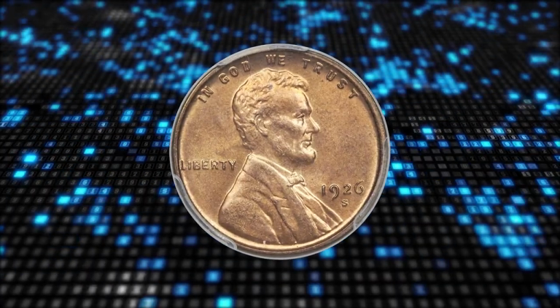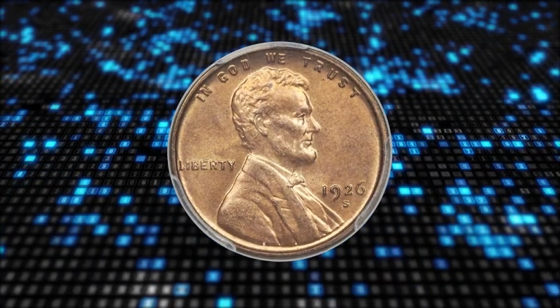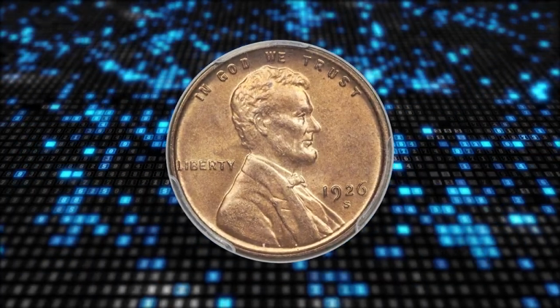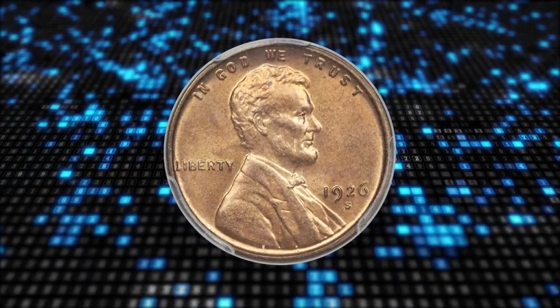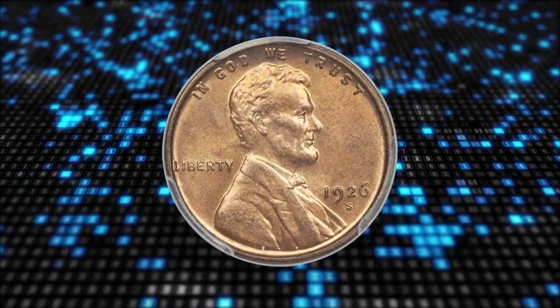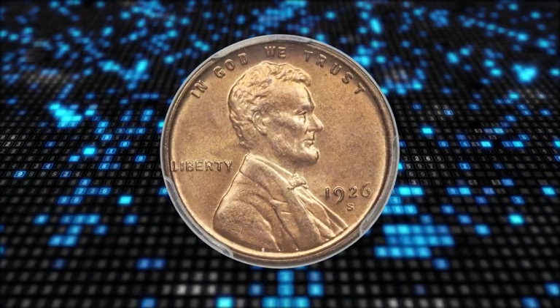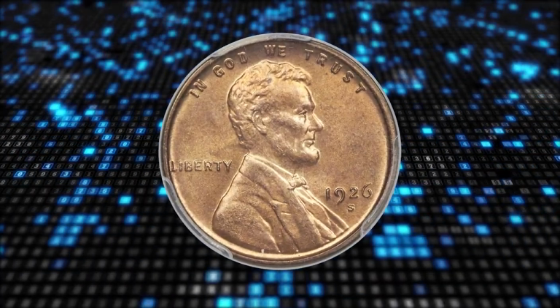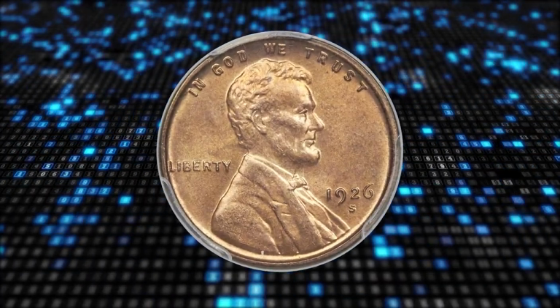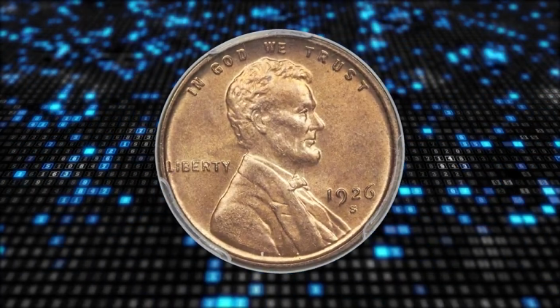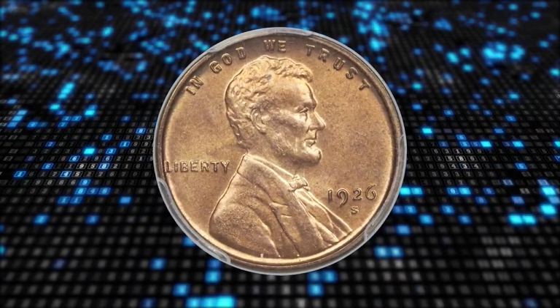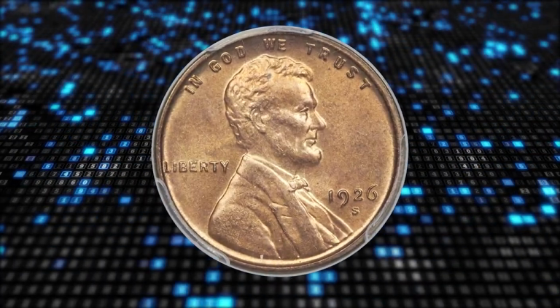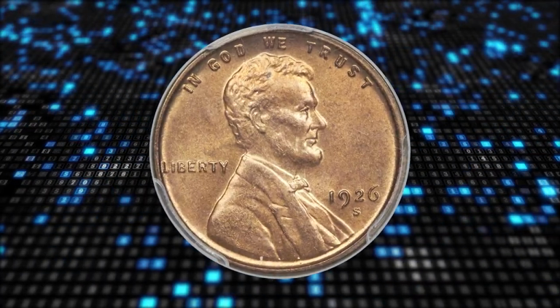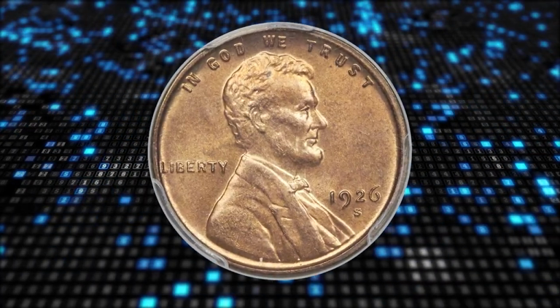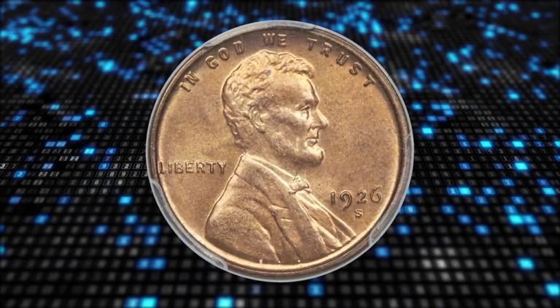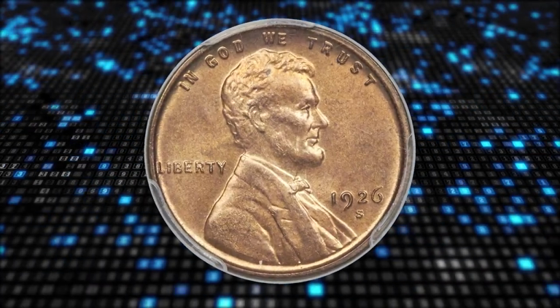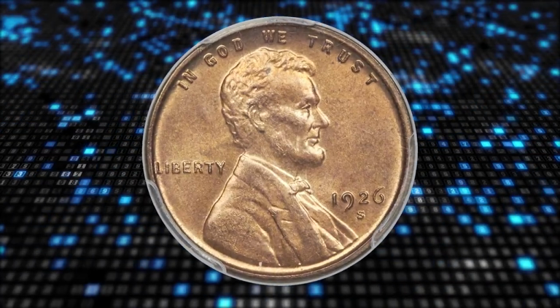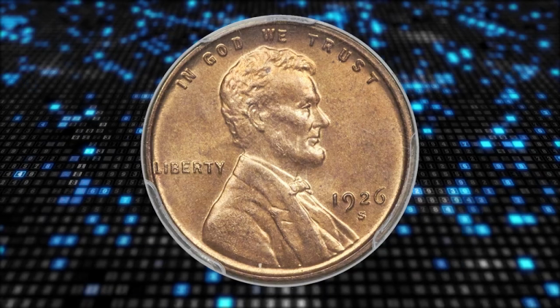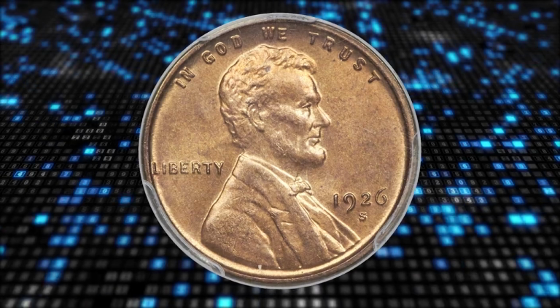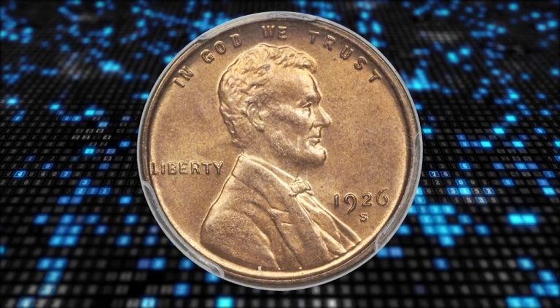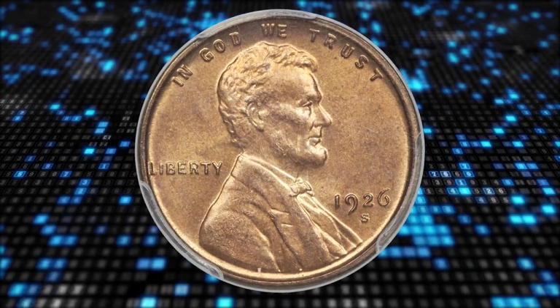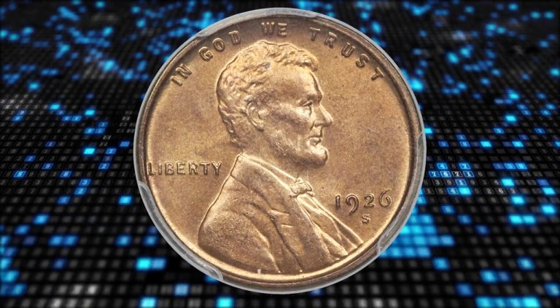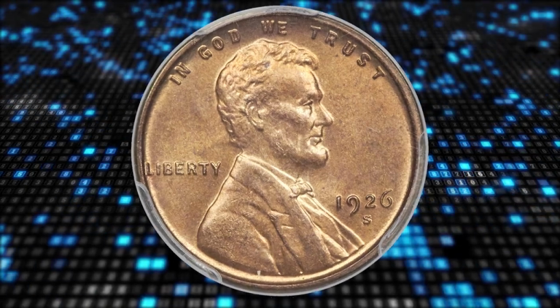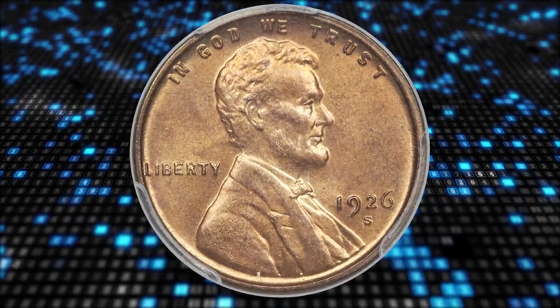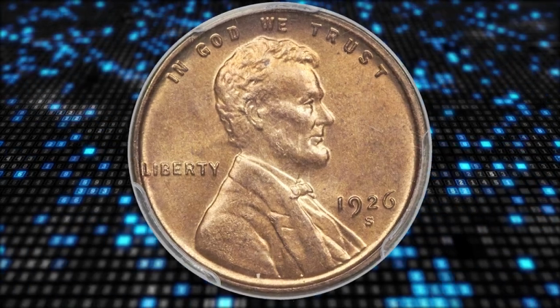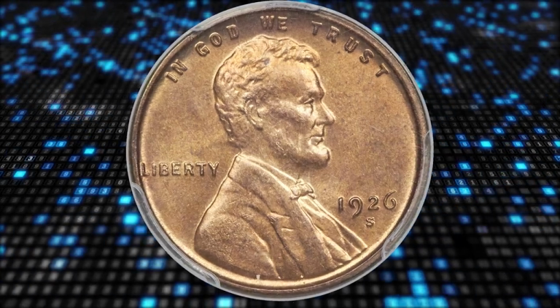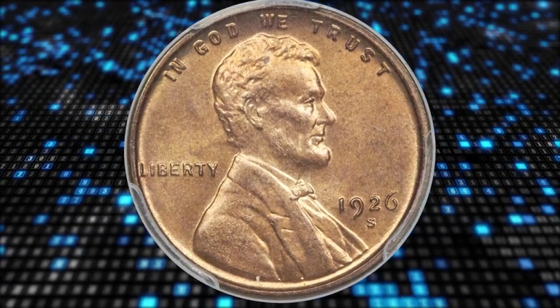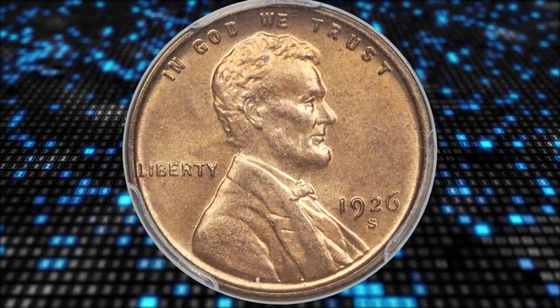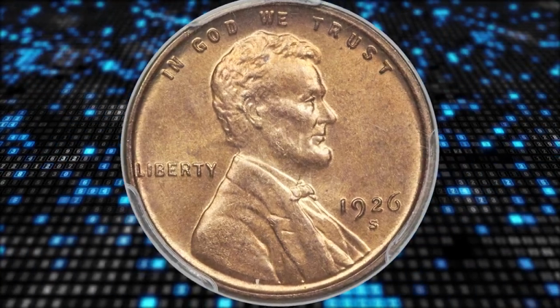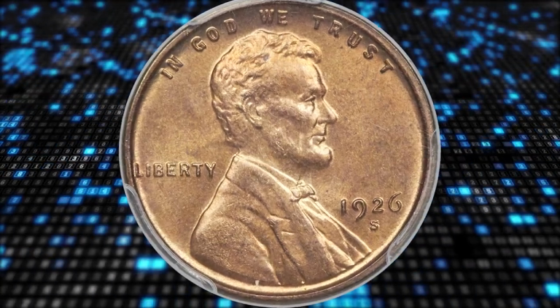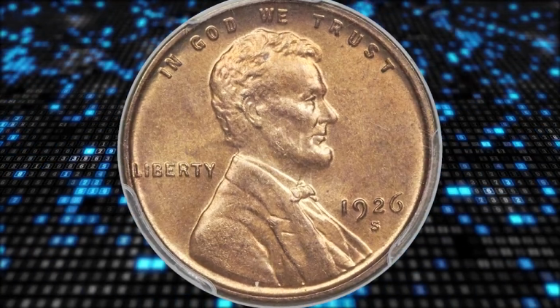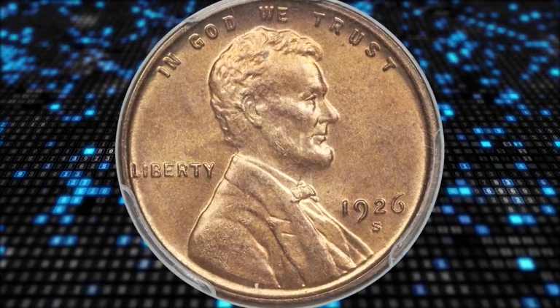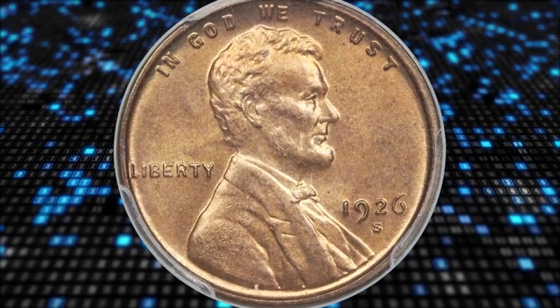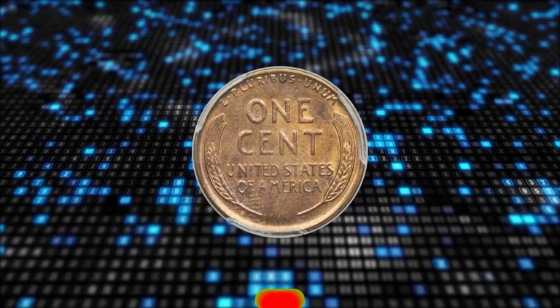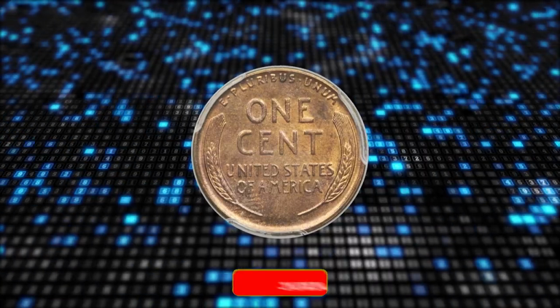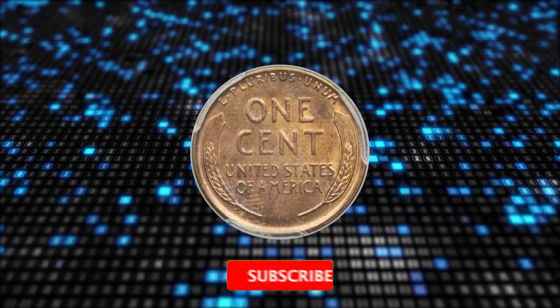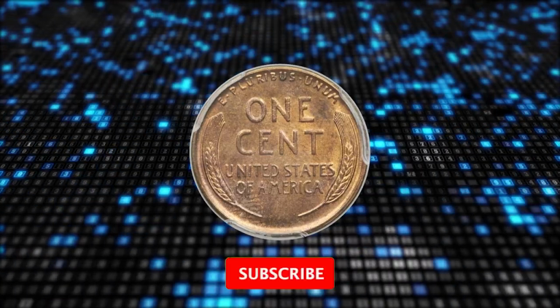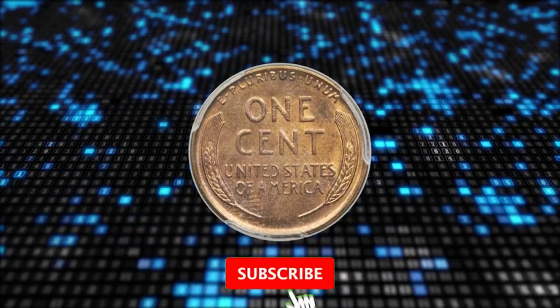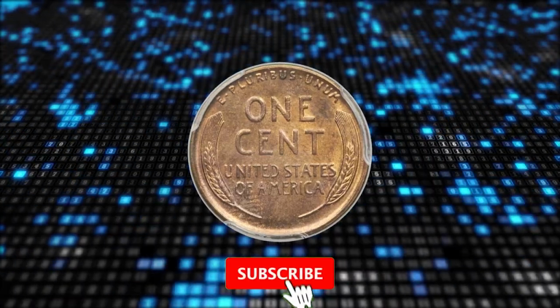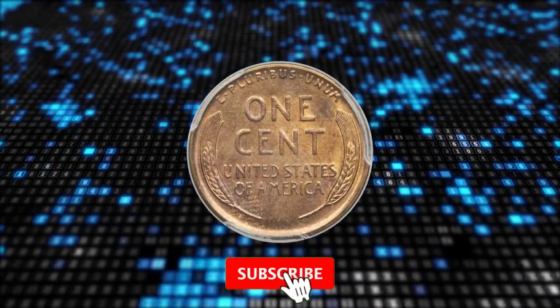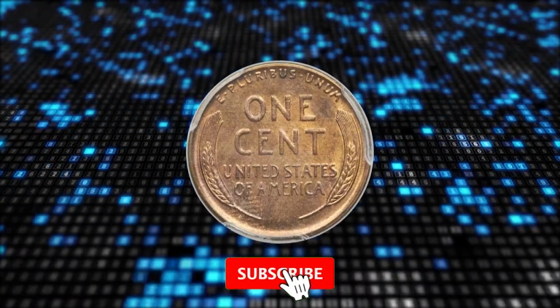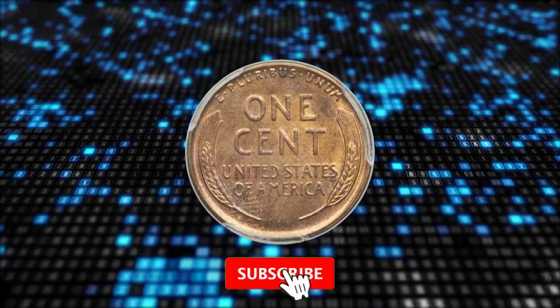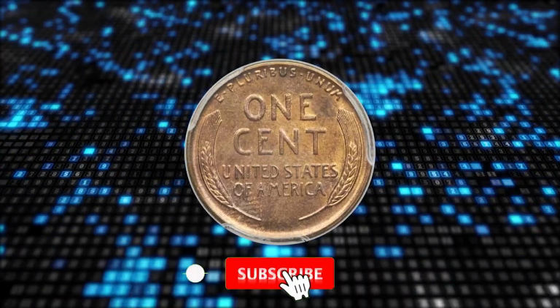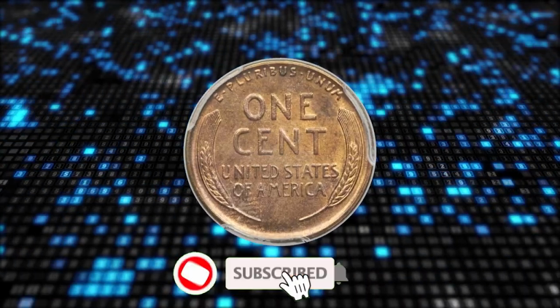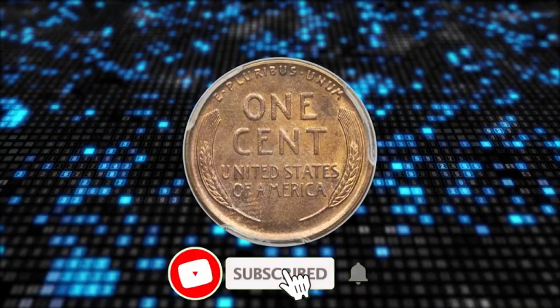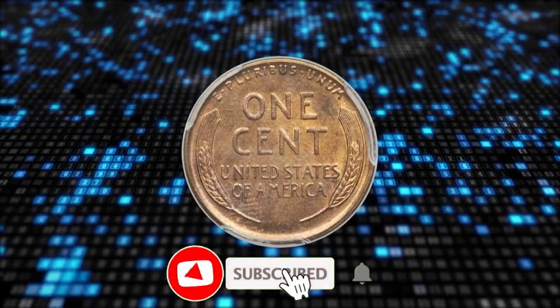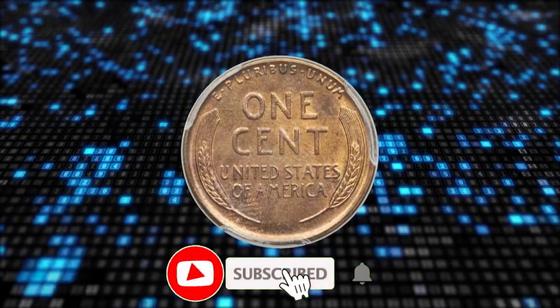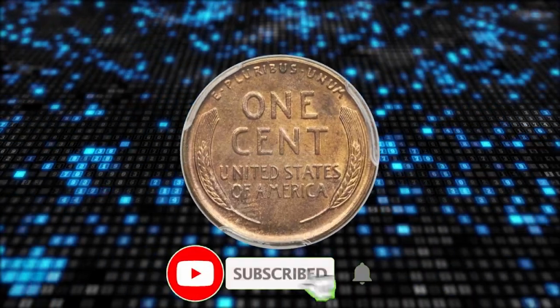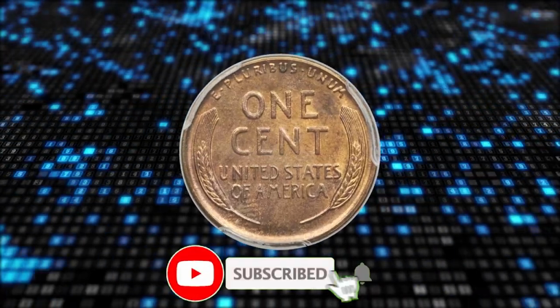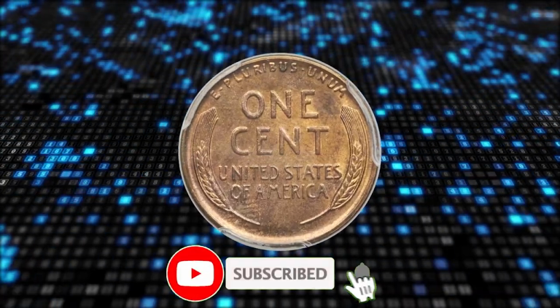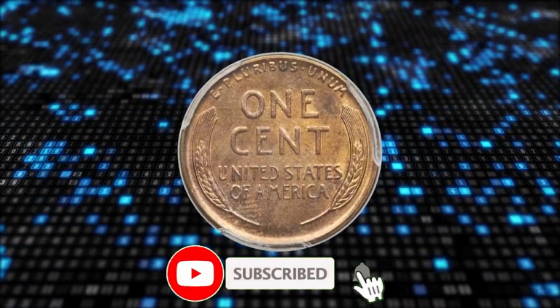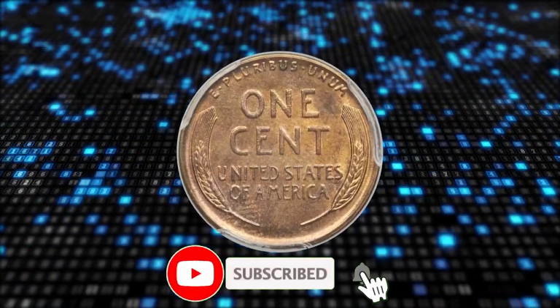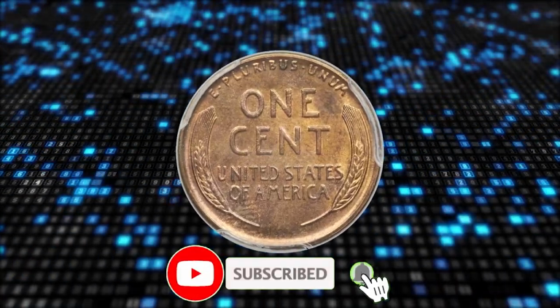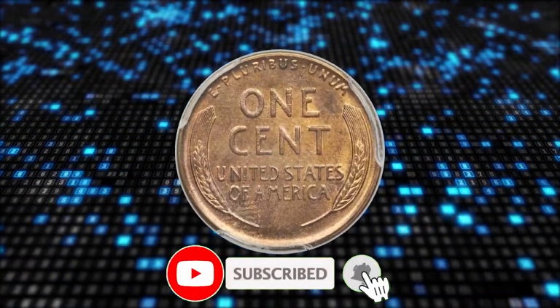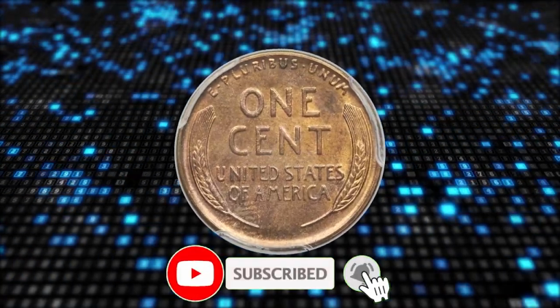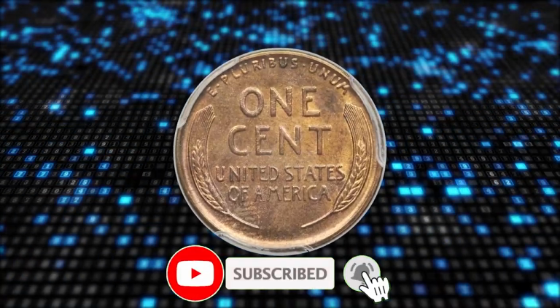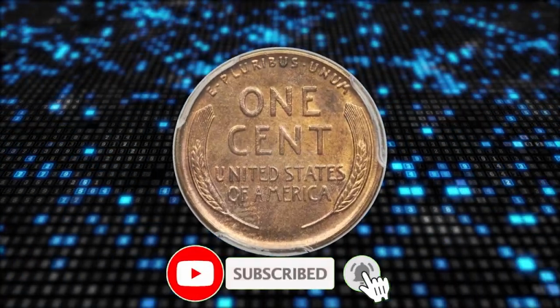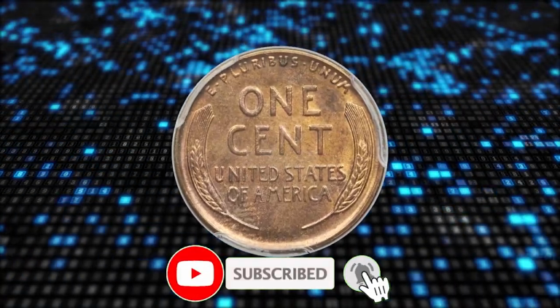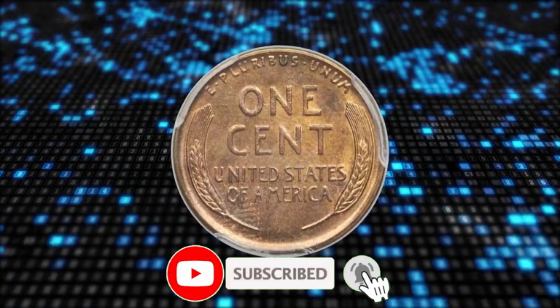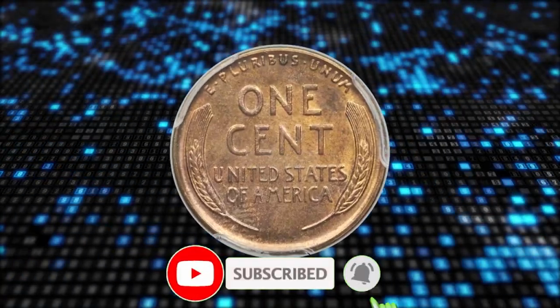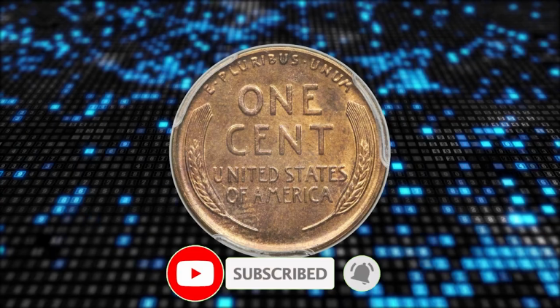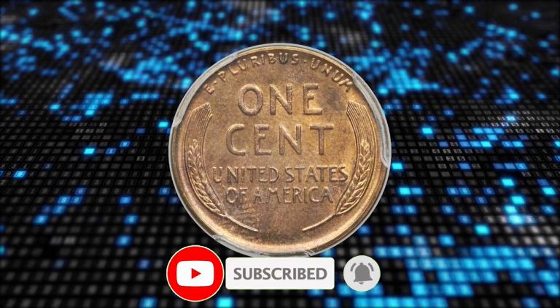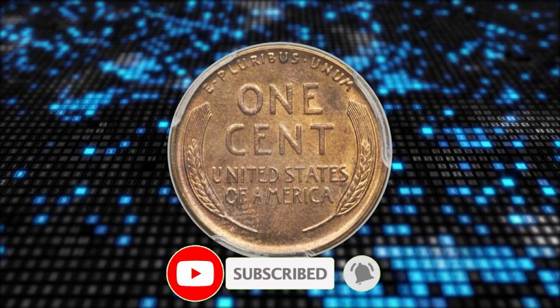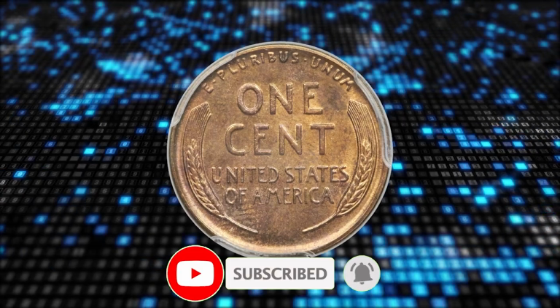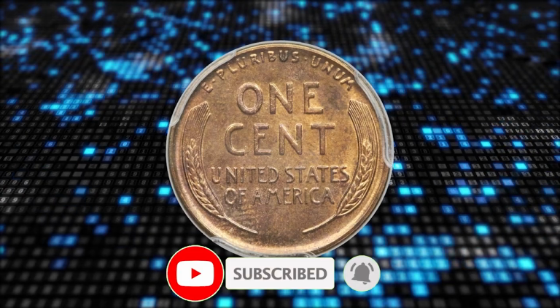Thanks for watching, guys. Keep following us on YouTube and don't forget to hit the subscribe and like buttons. Have a good one.